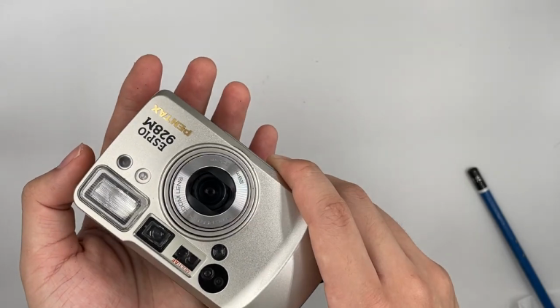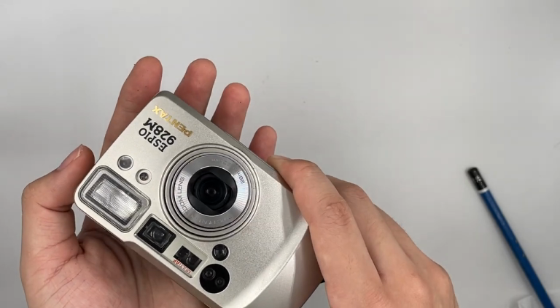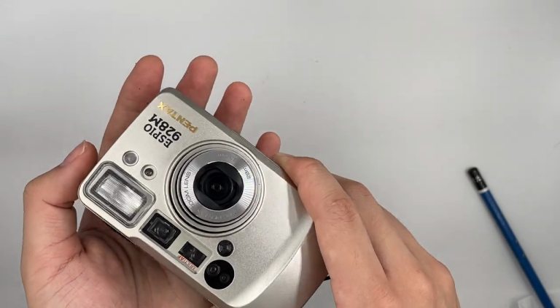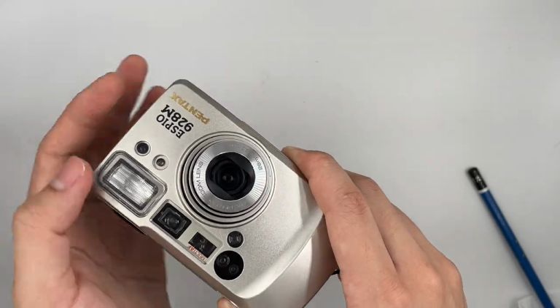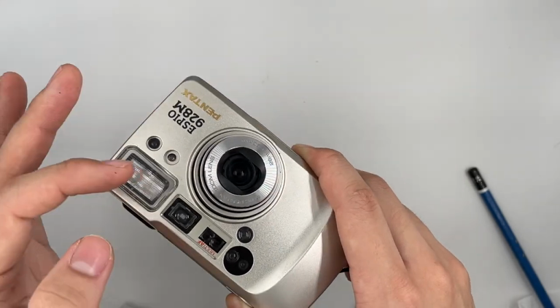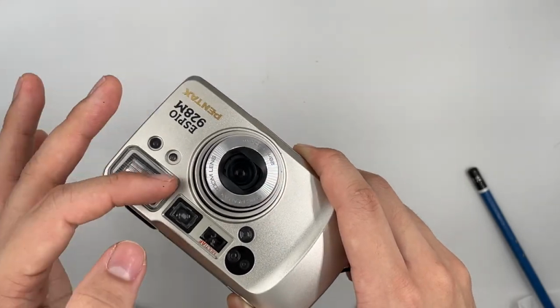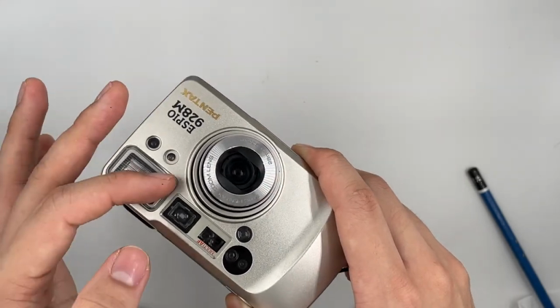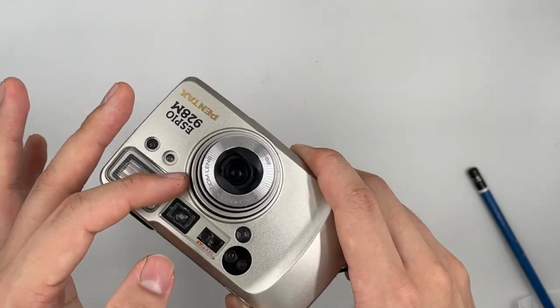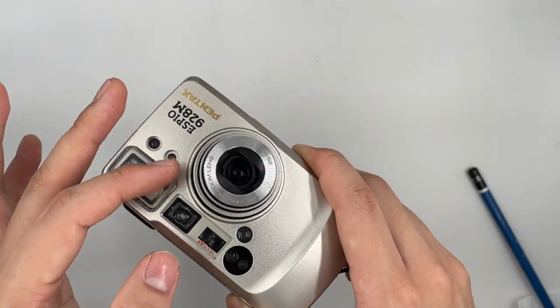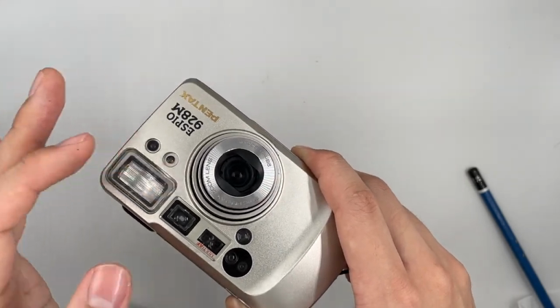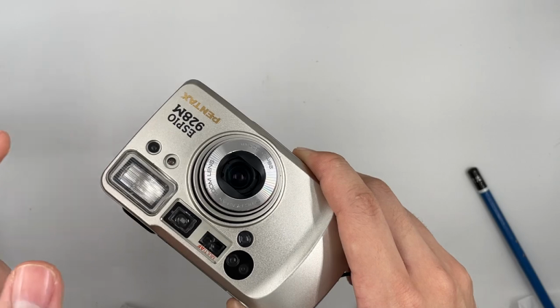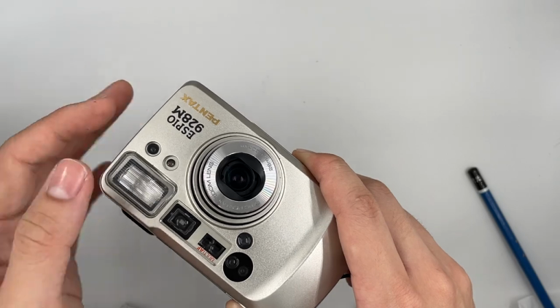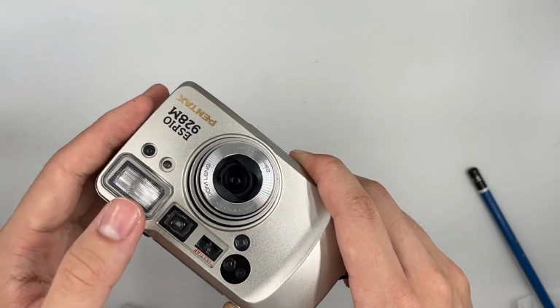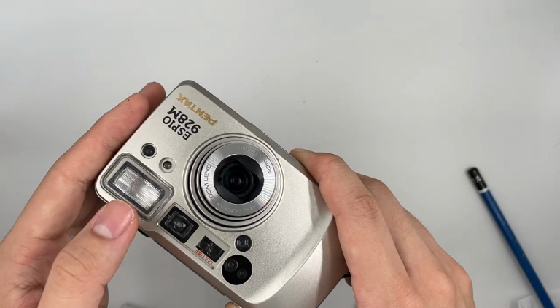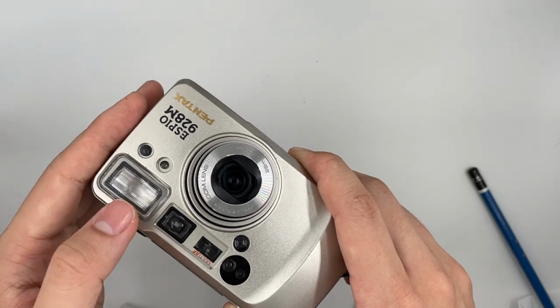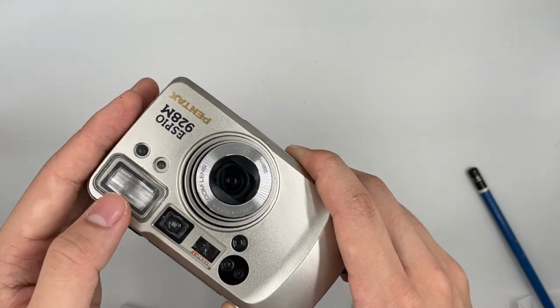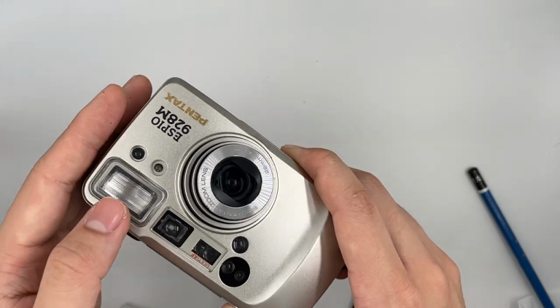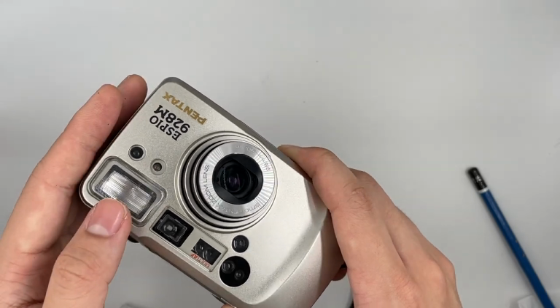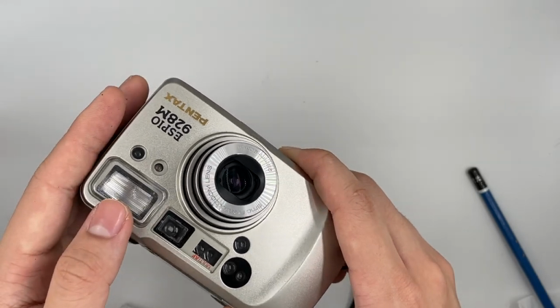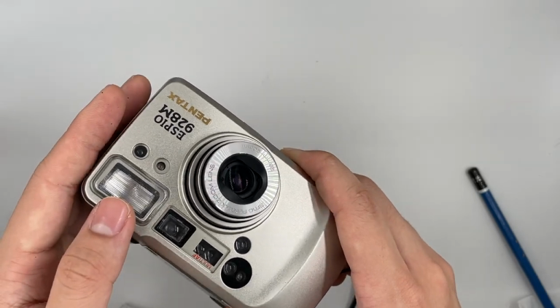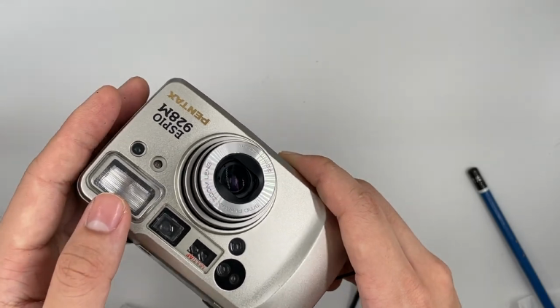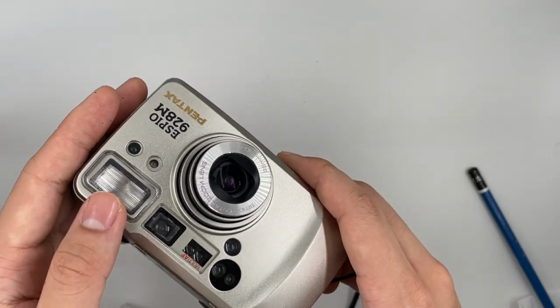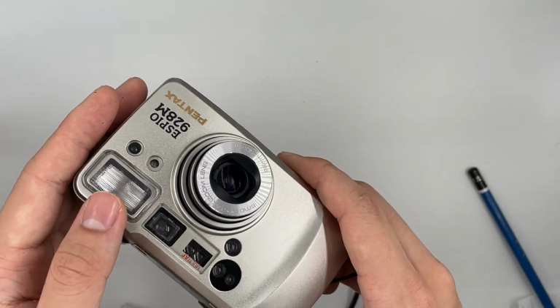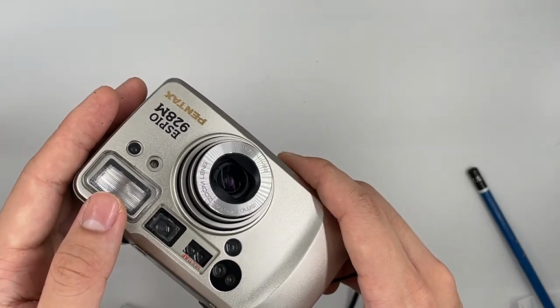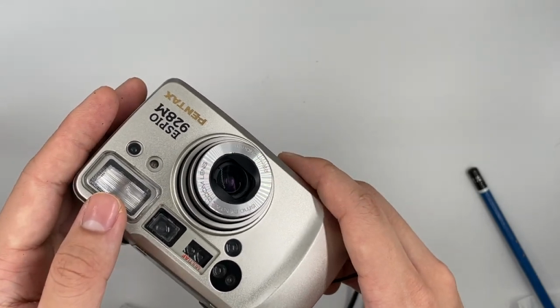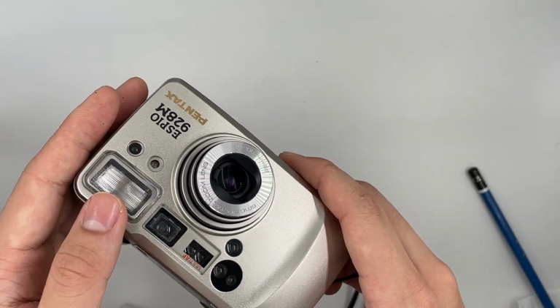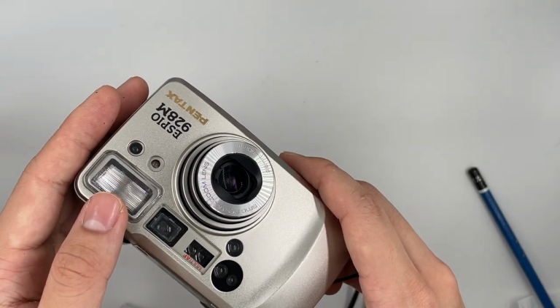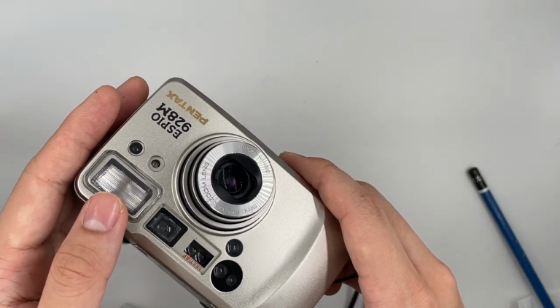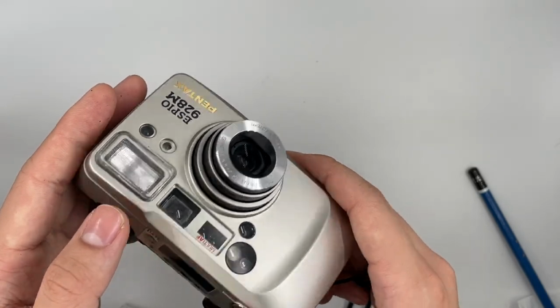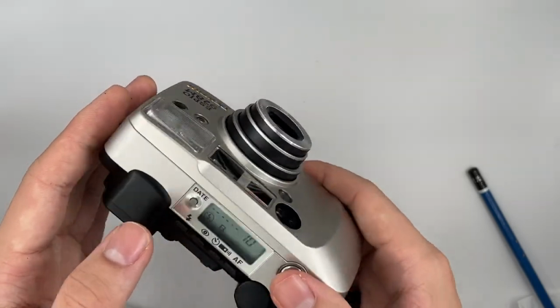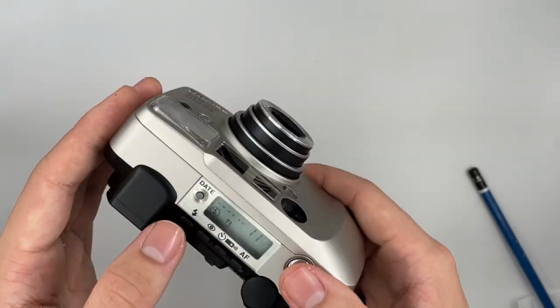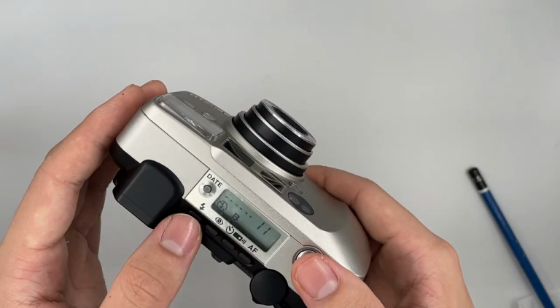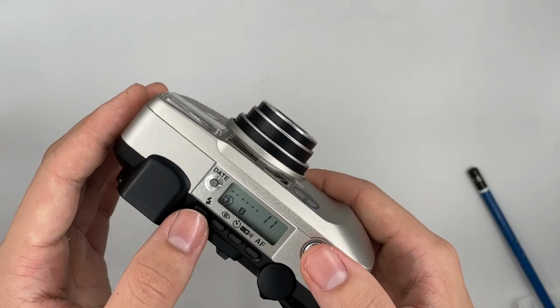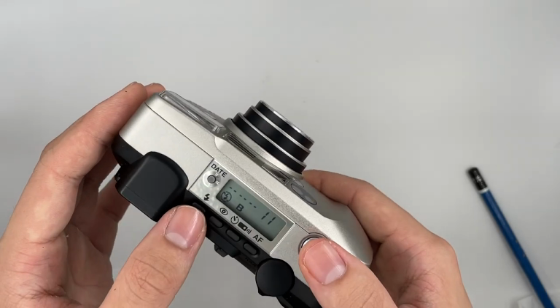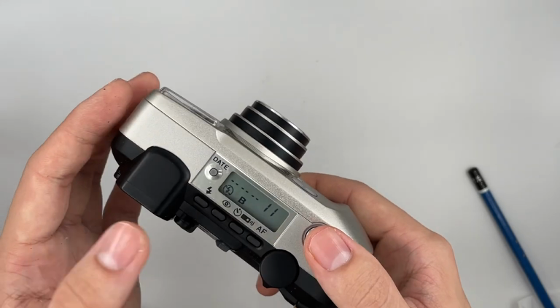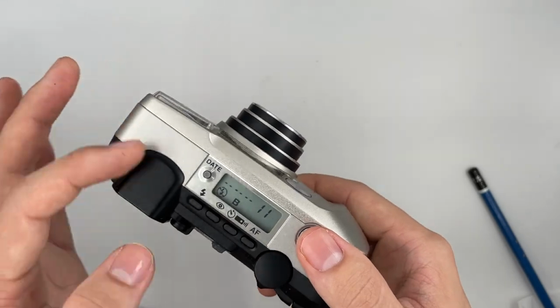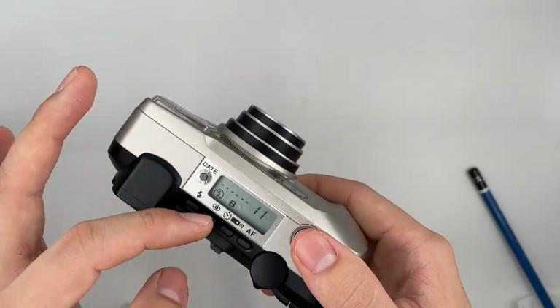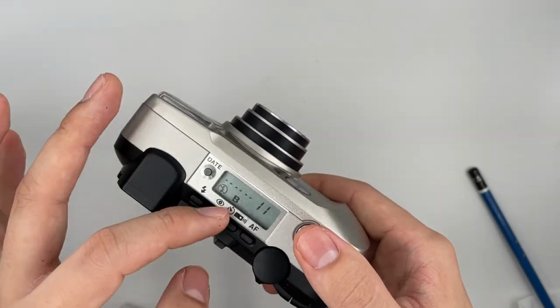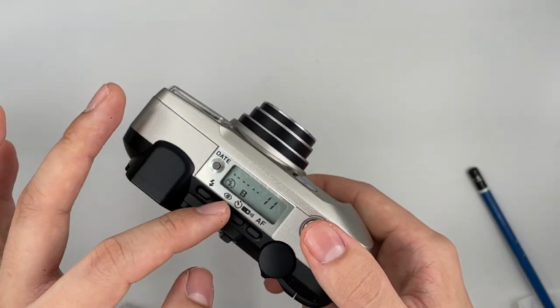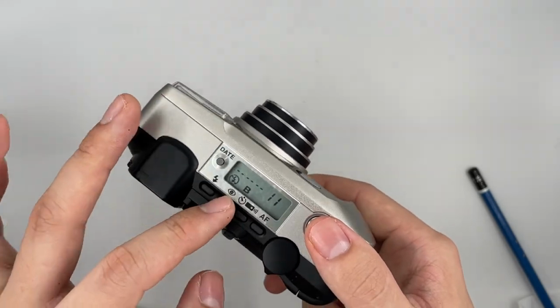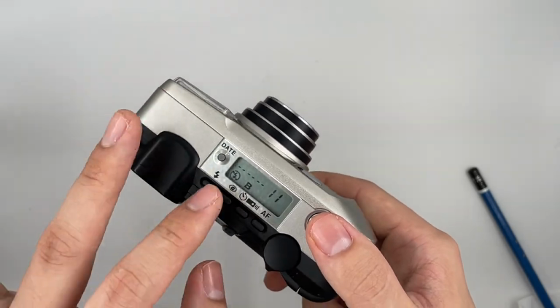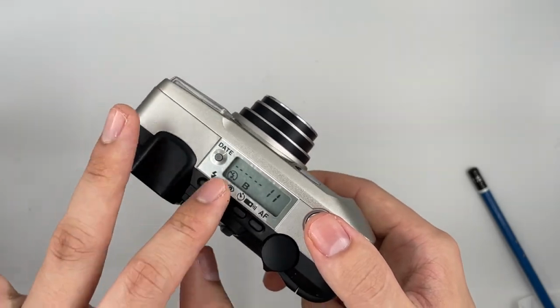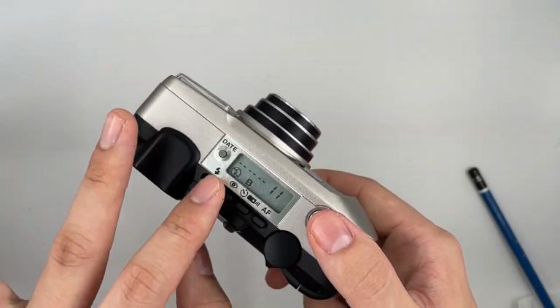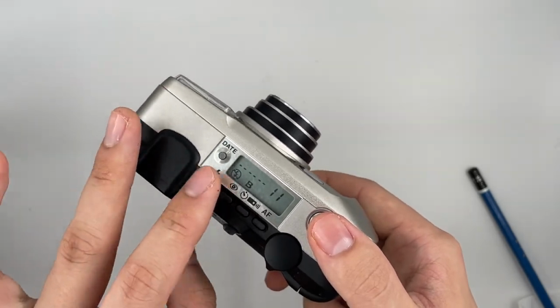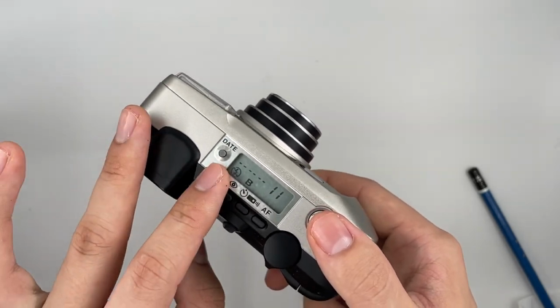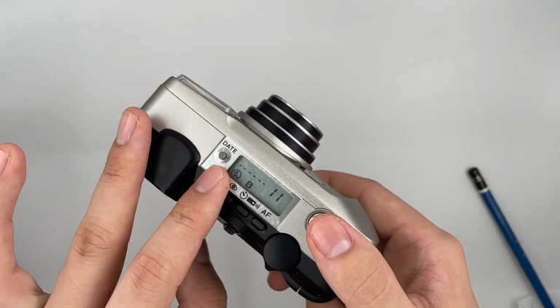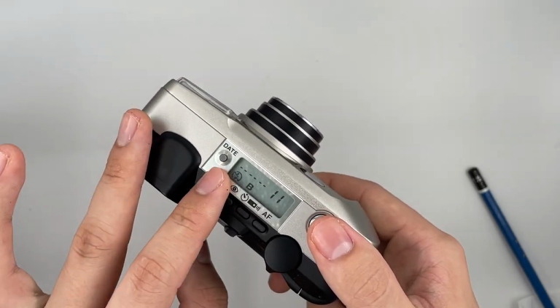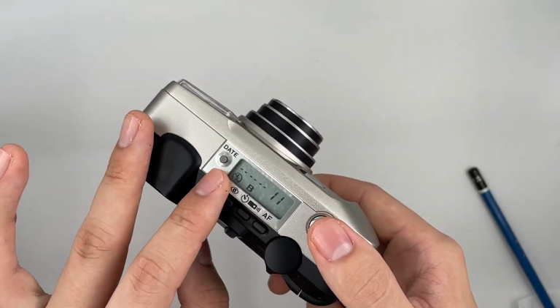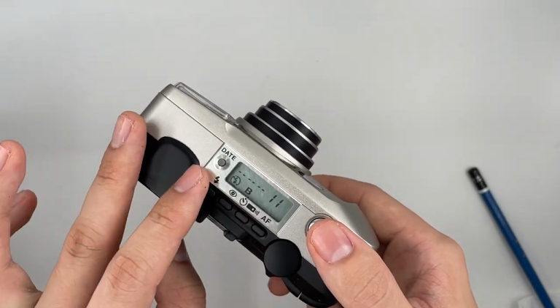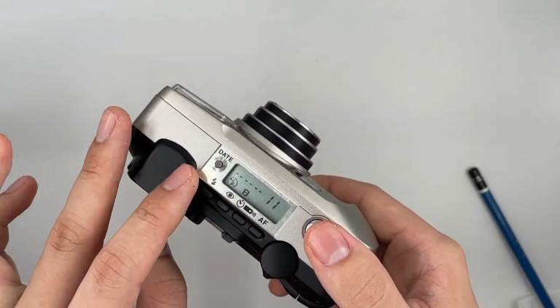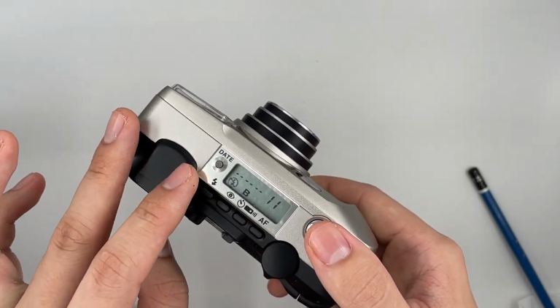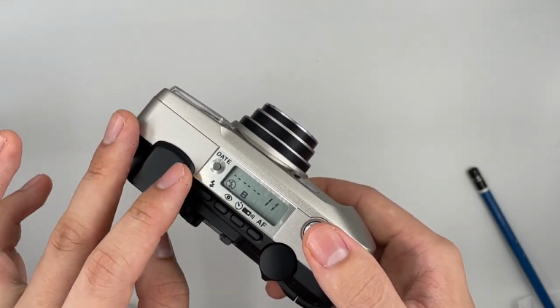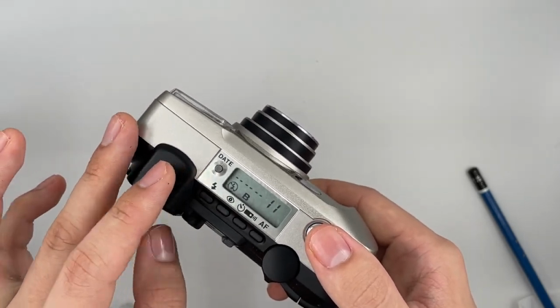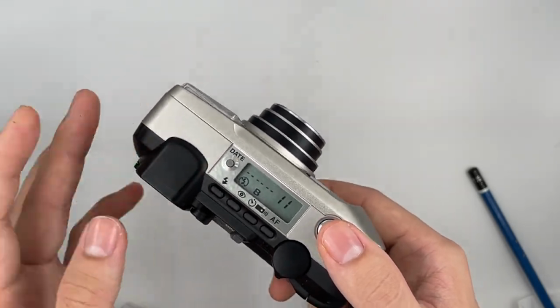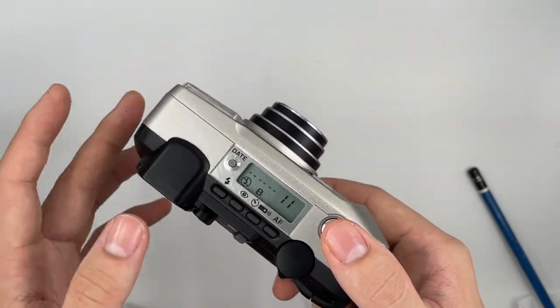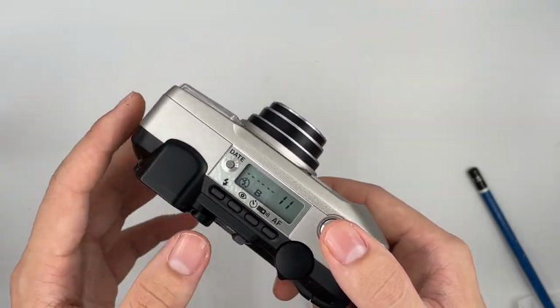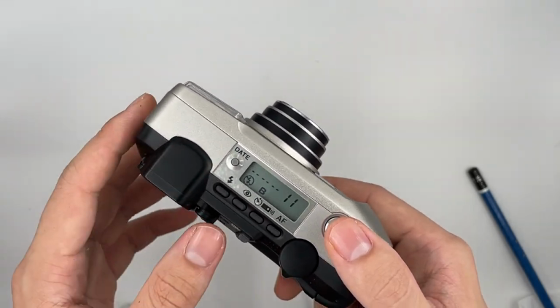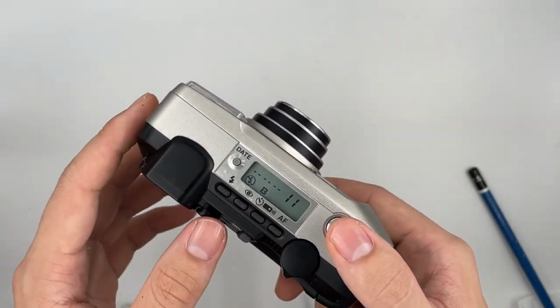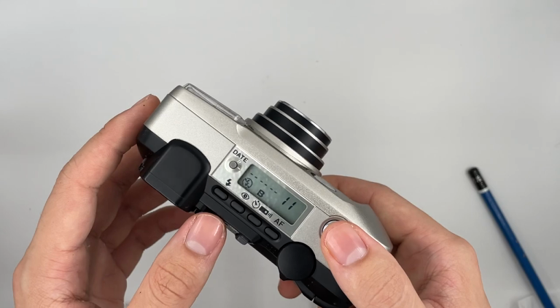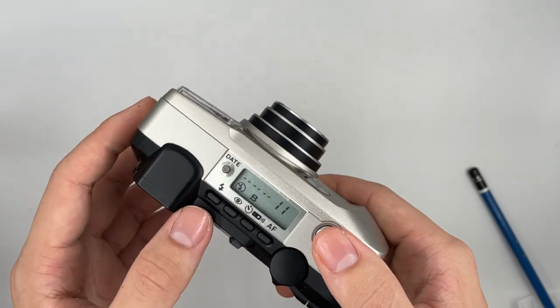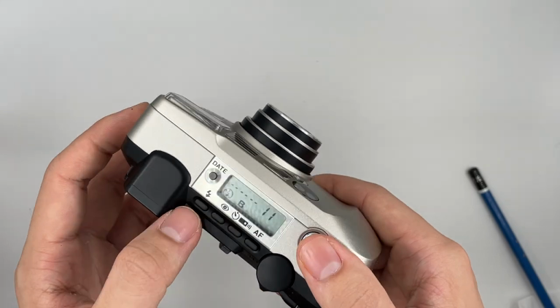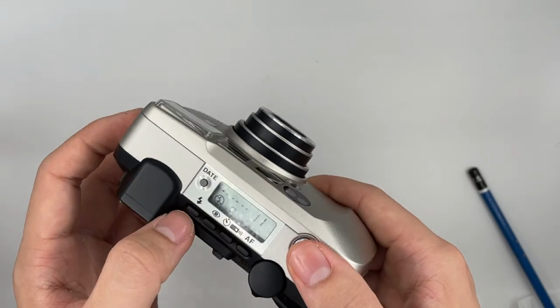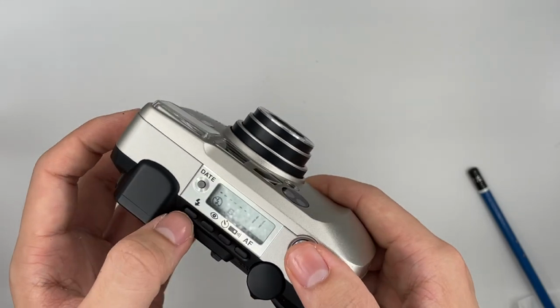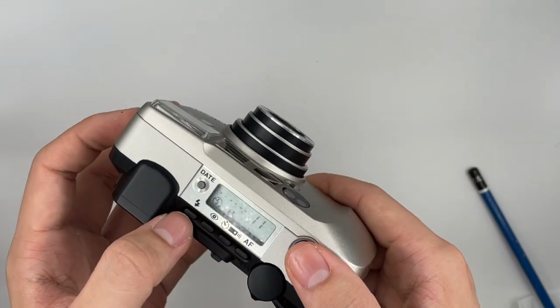As long as you press the shutter, it opens the shutter. You mainly use this for night mode.